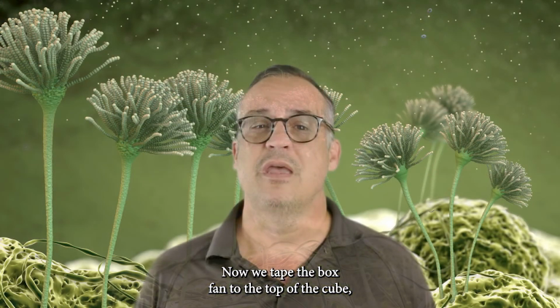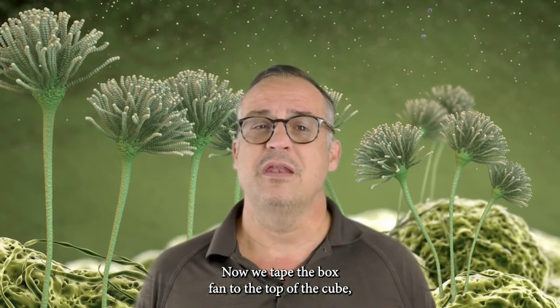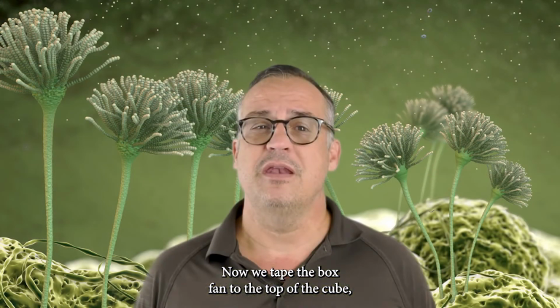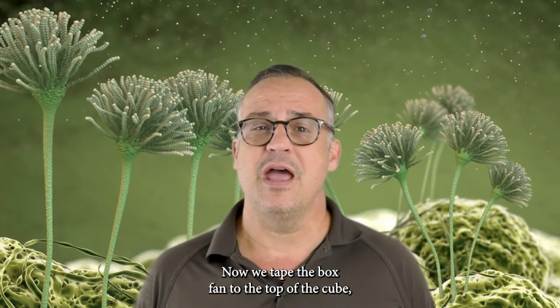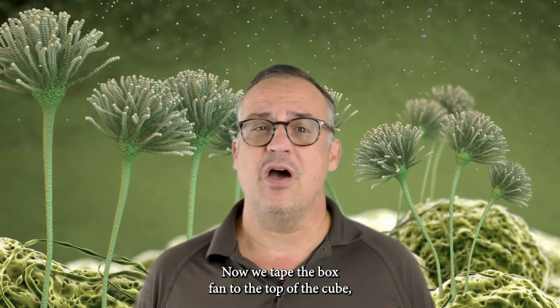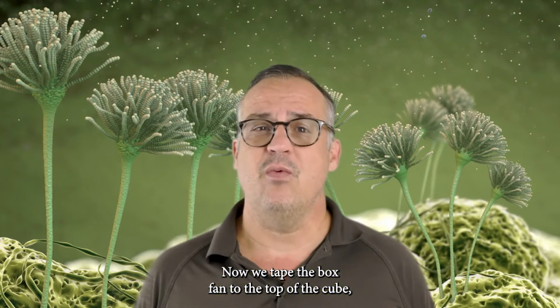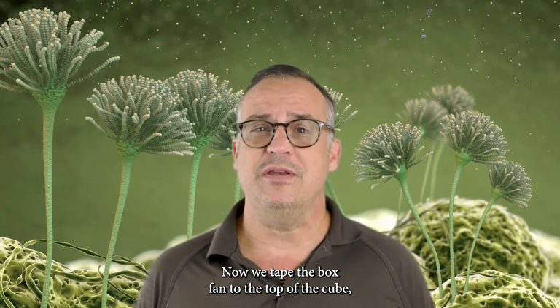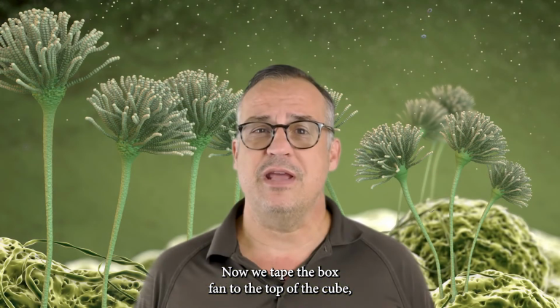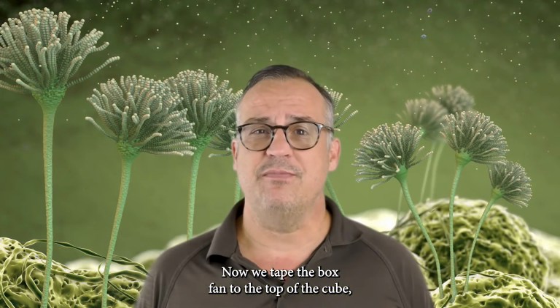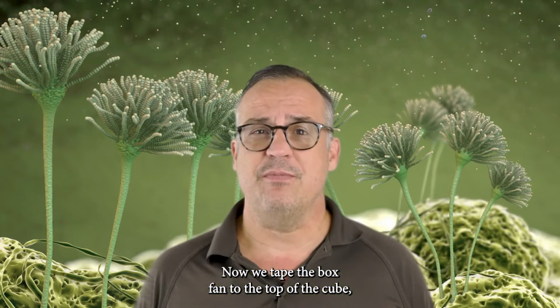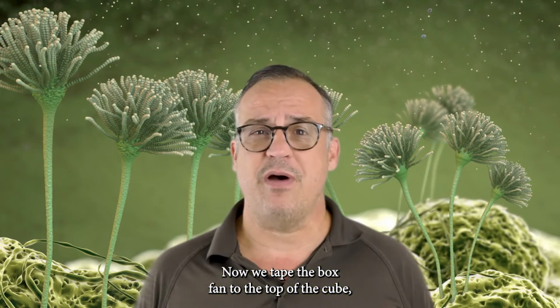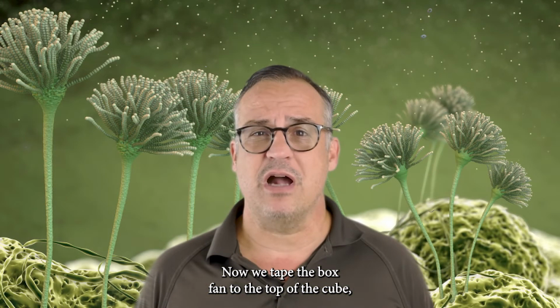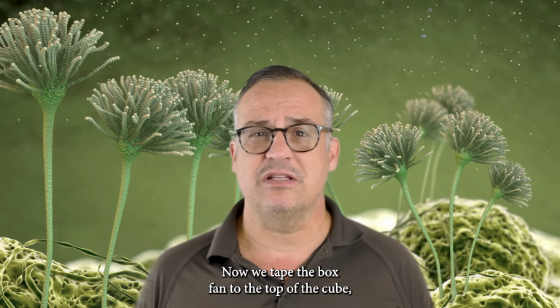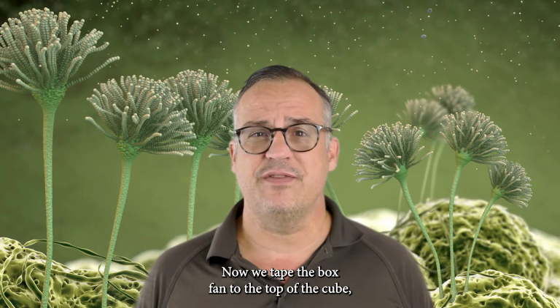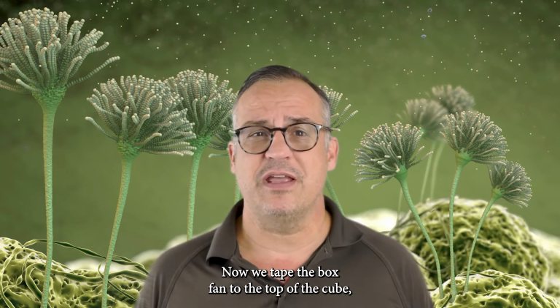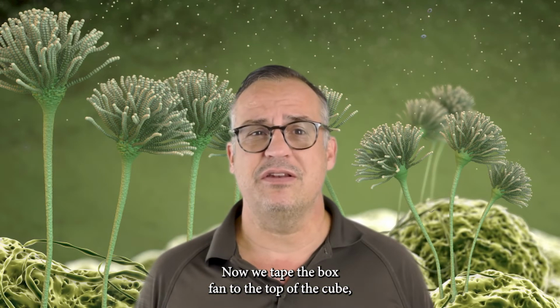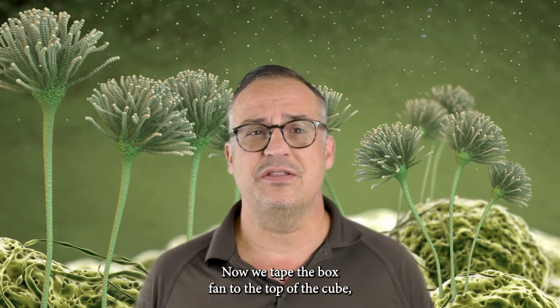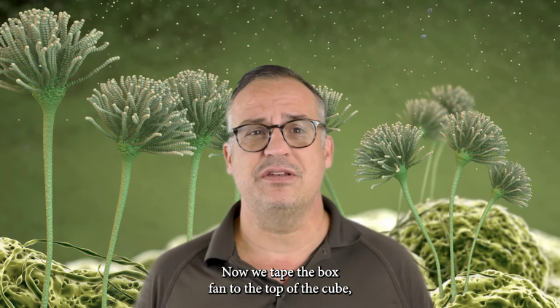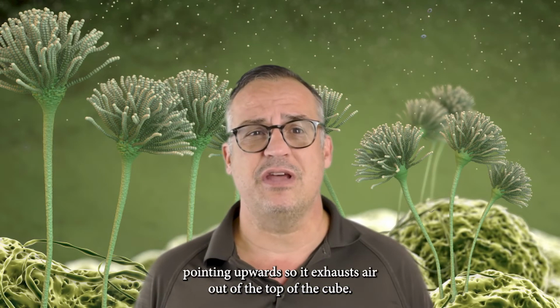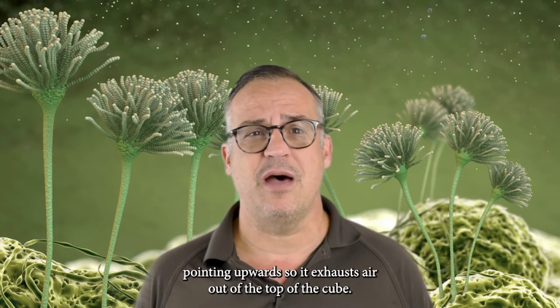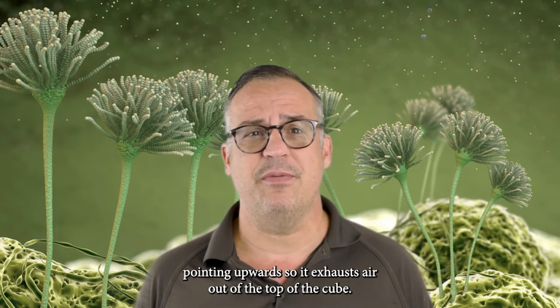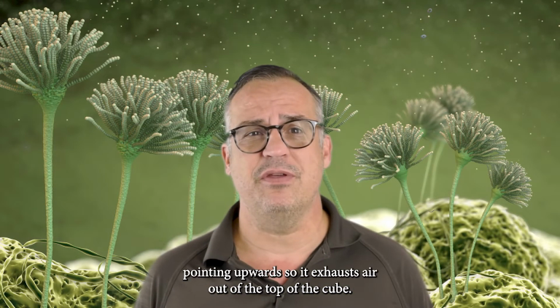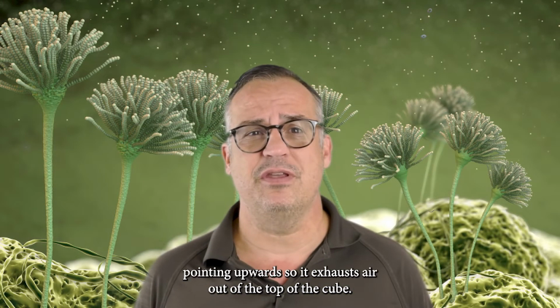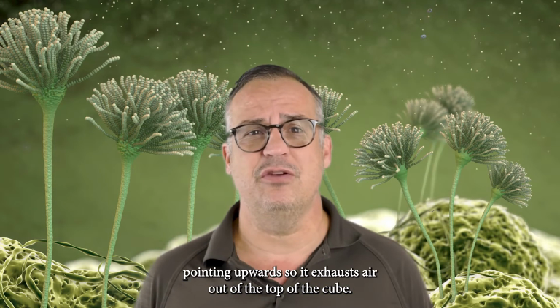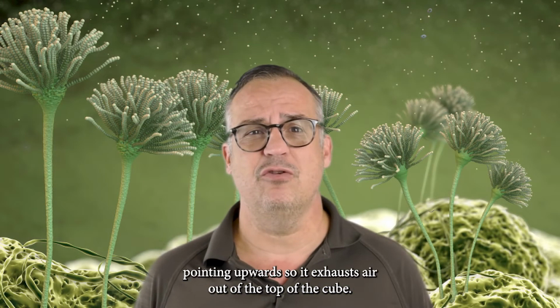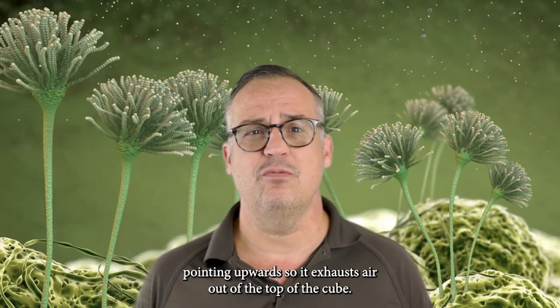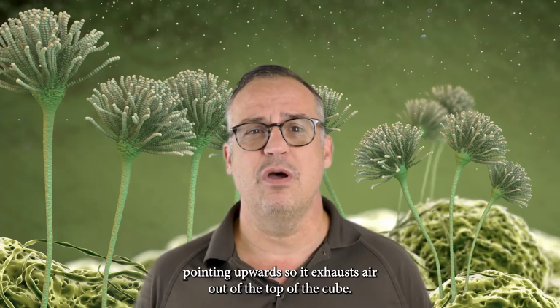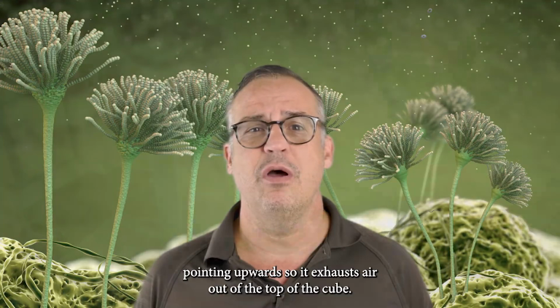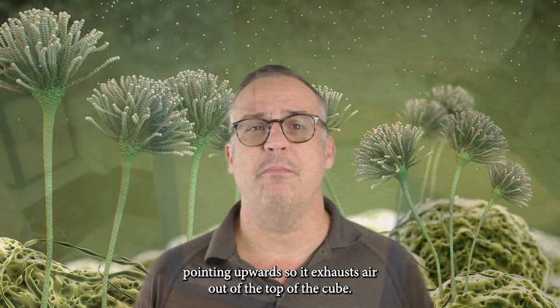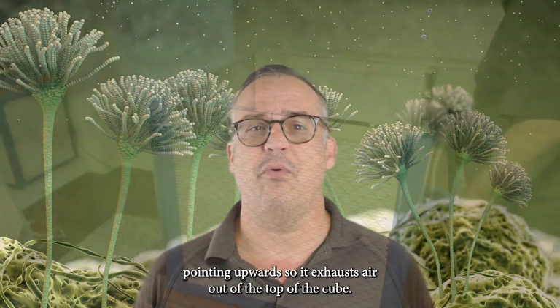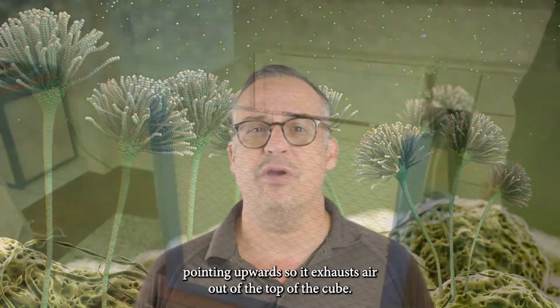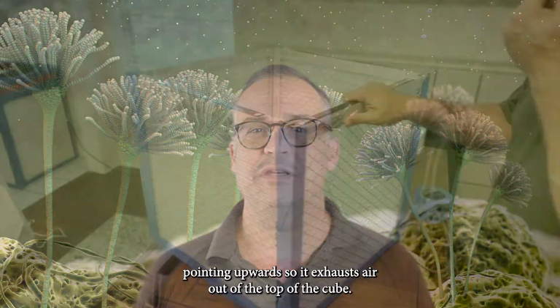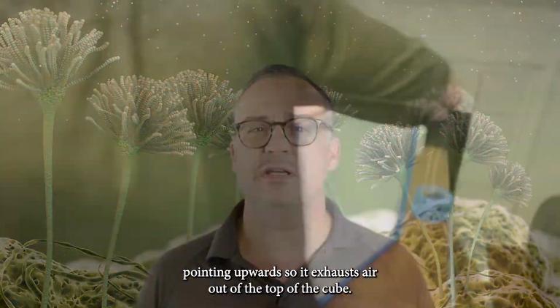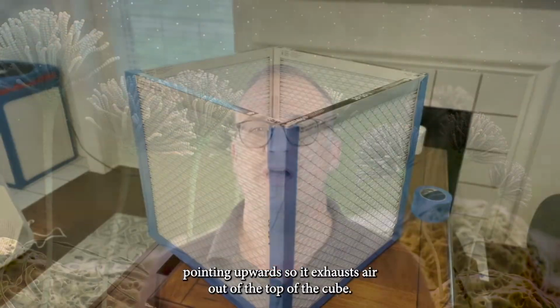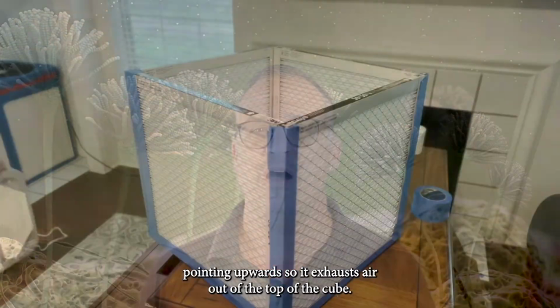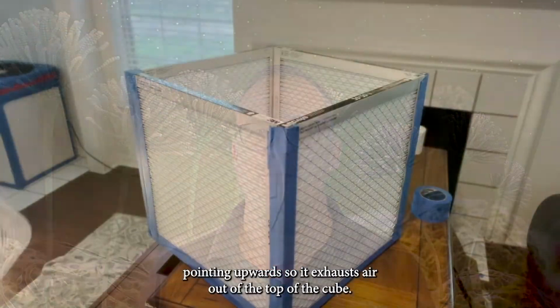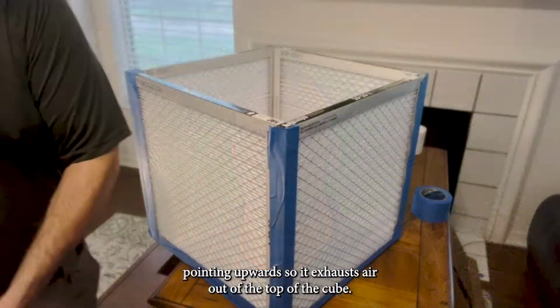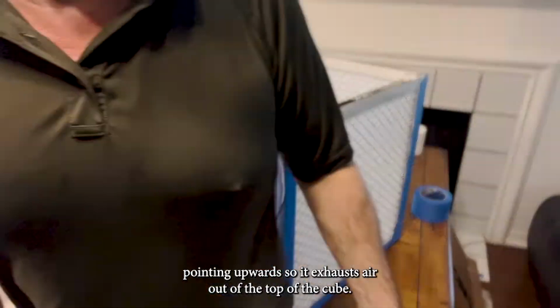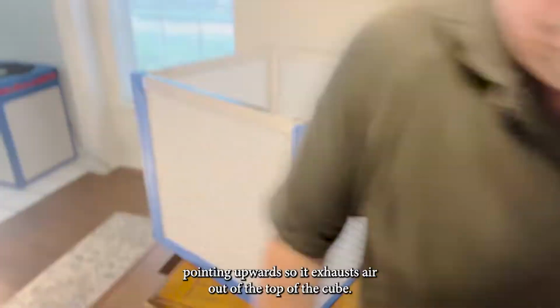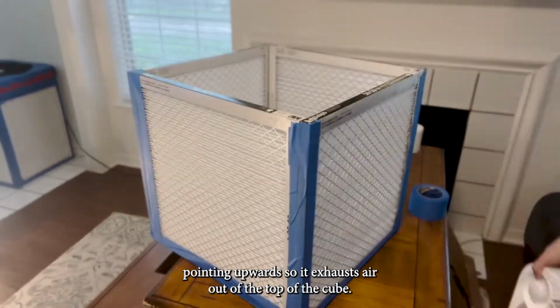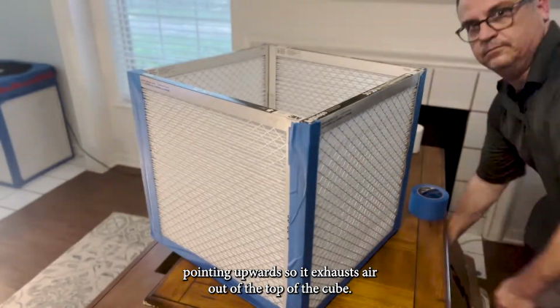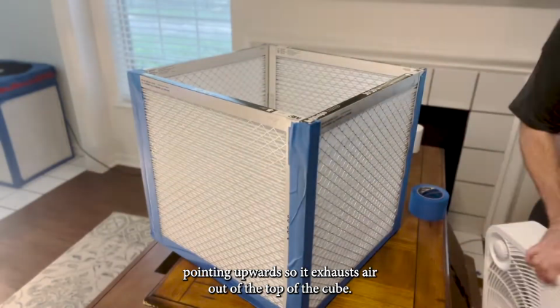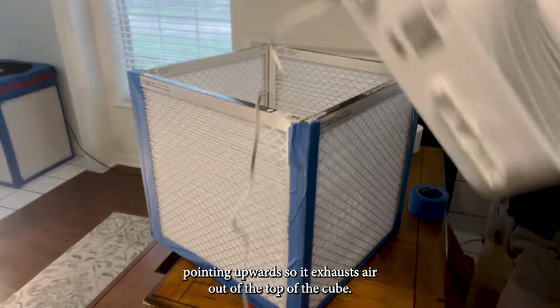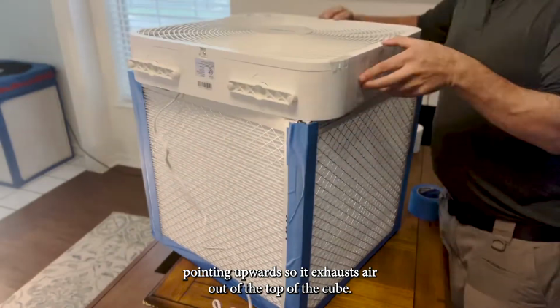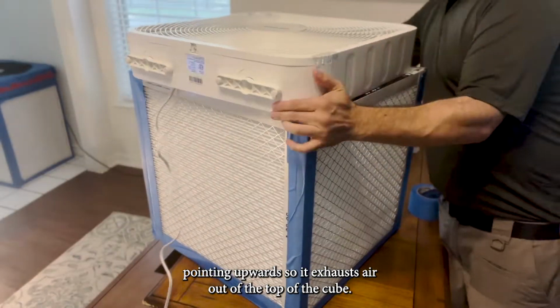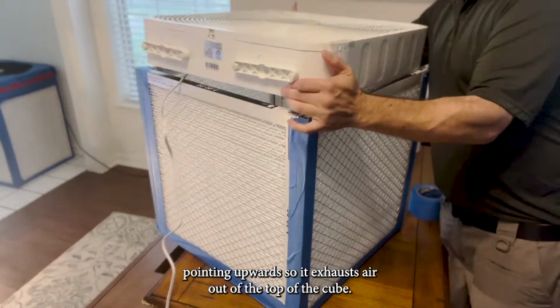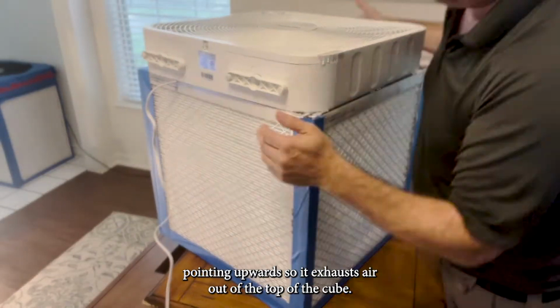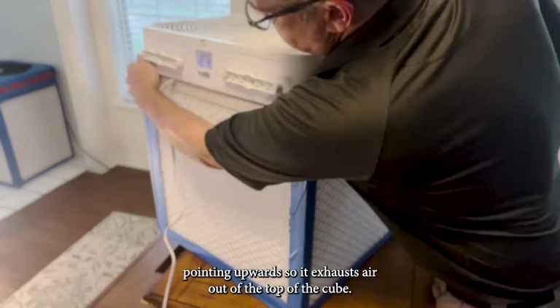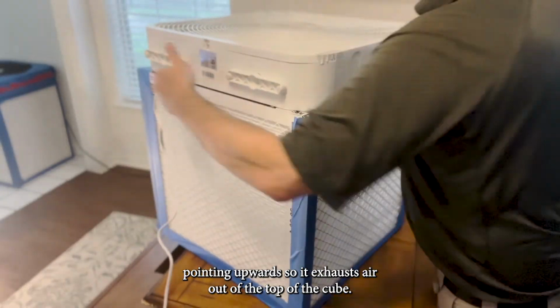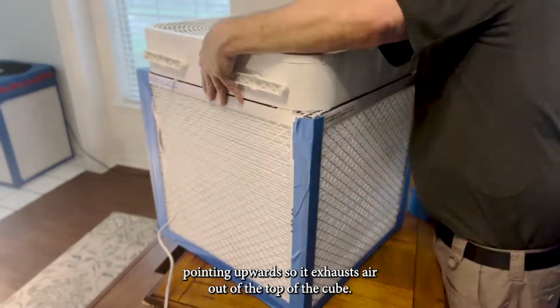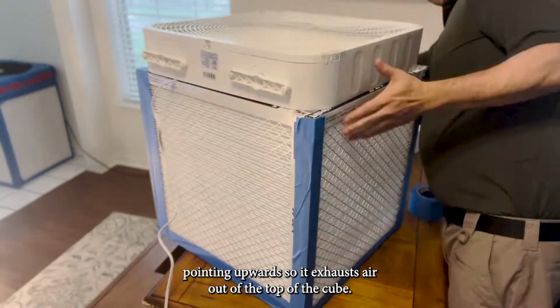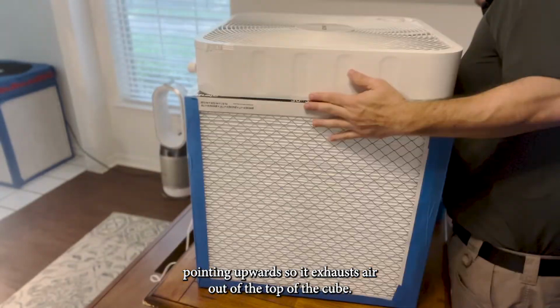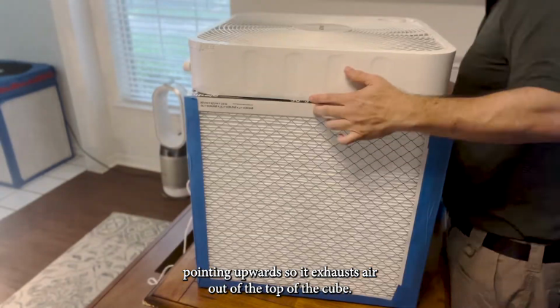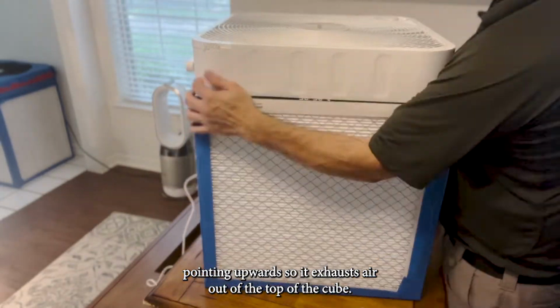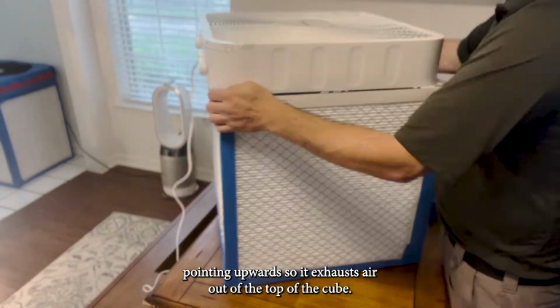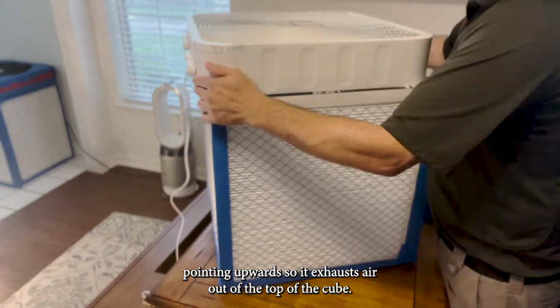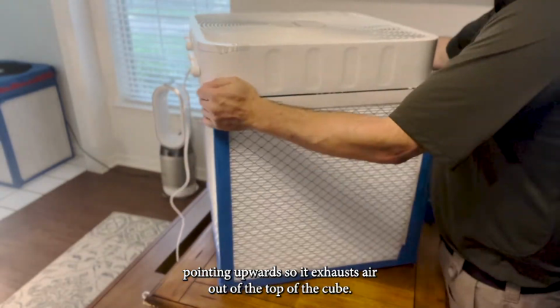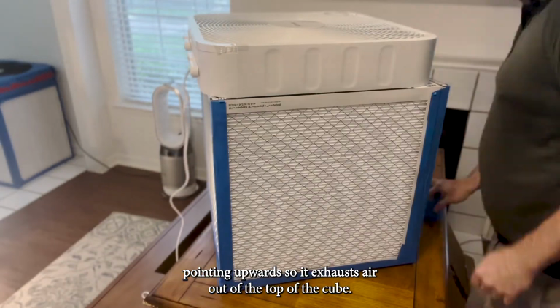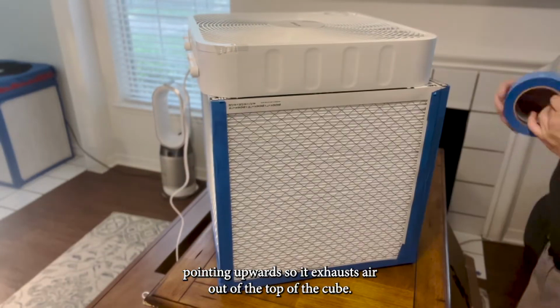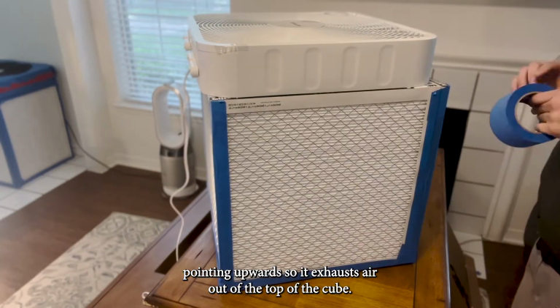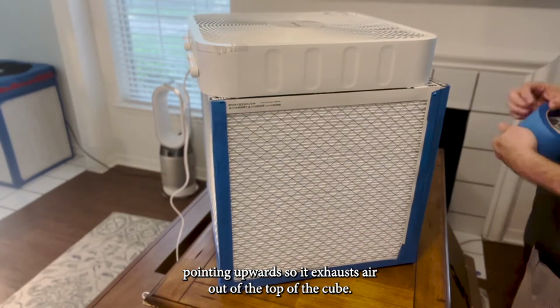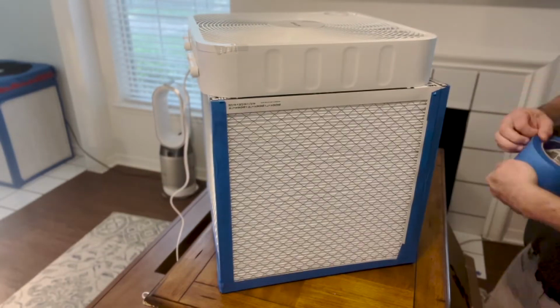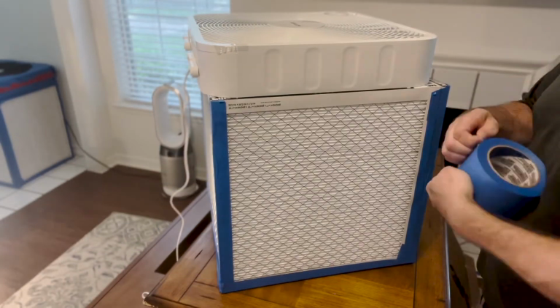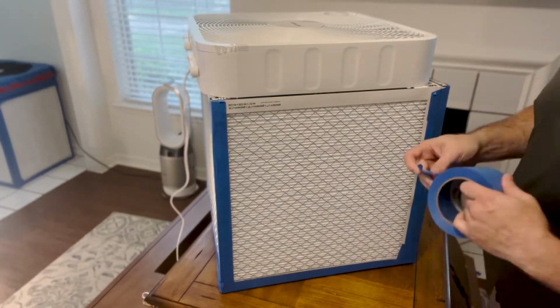Now we tape the box fan to the top of the cube, pointing upwards so it exhausts air out of the top of the cube.